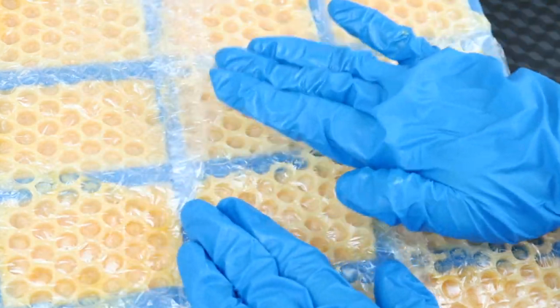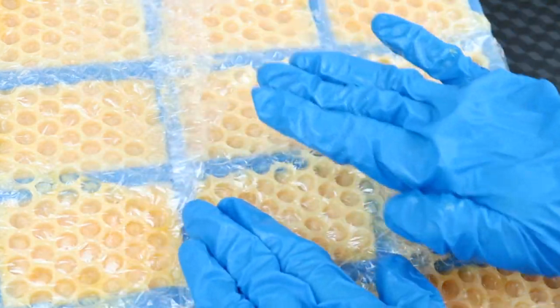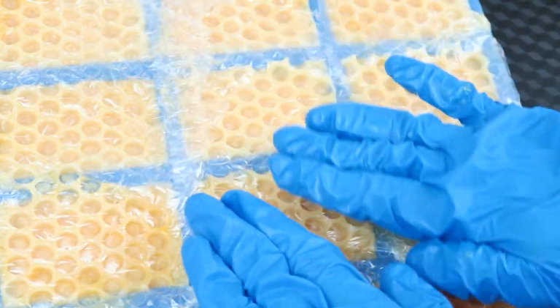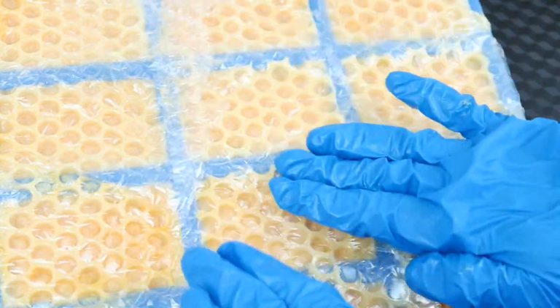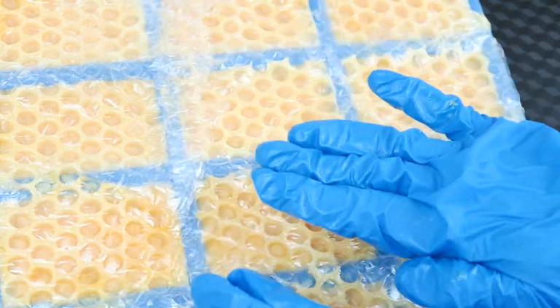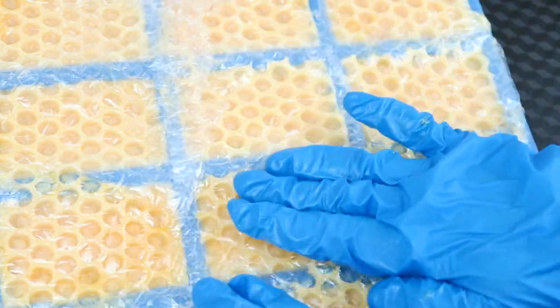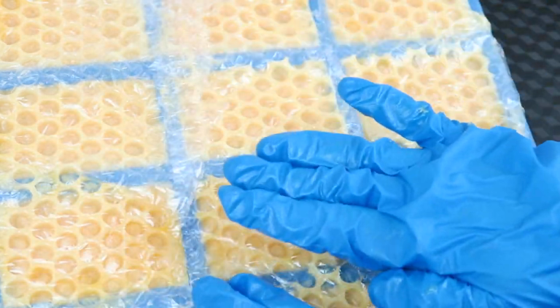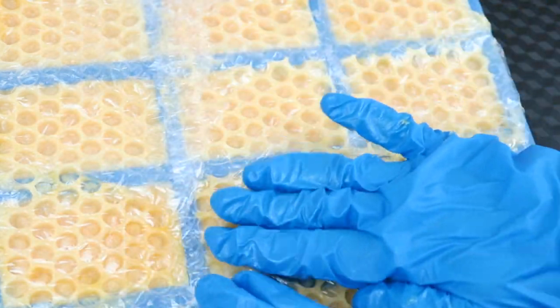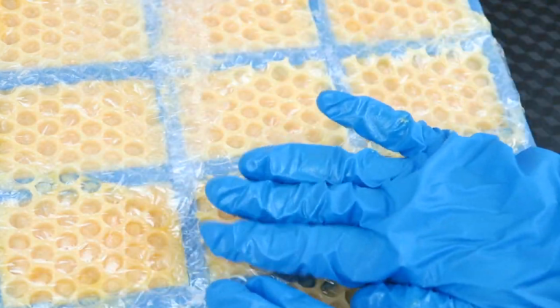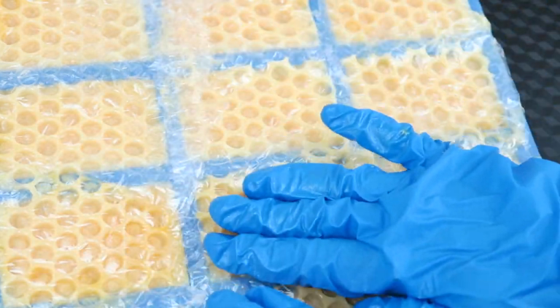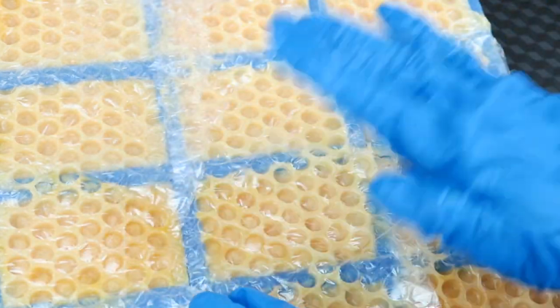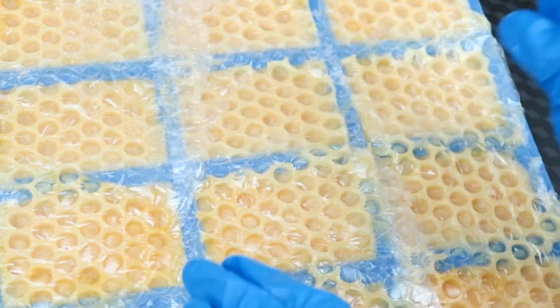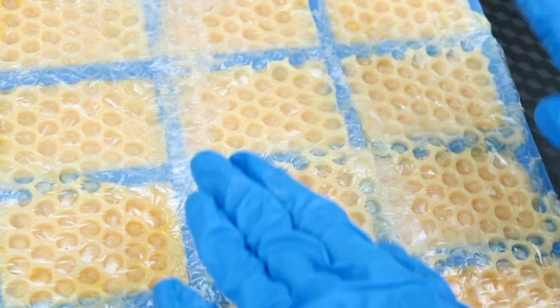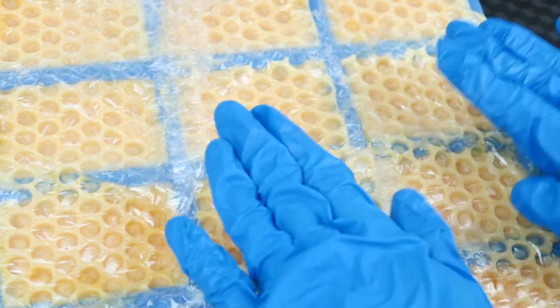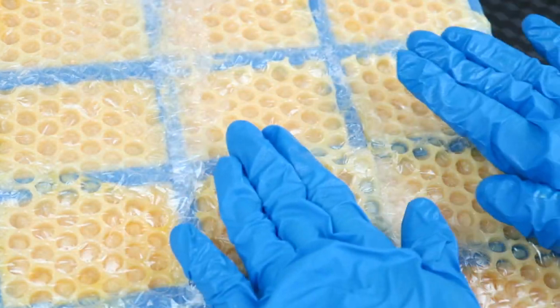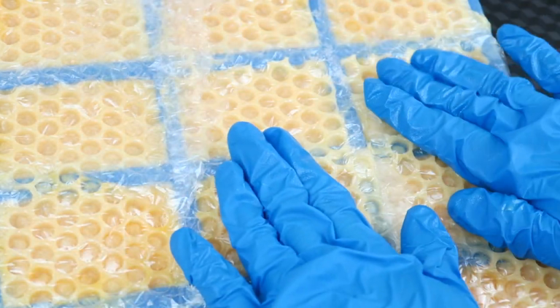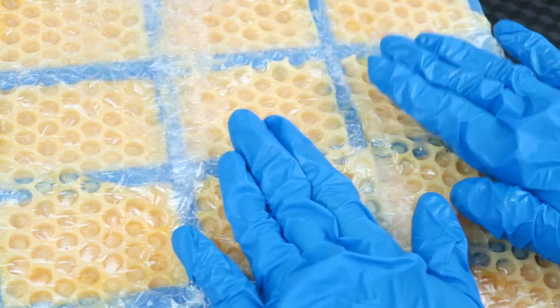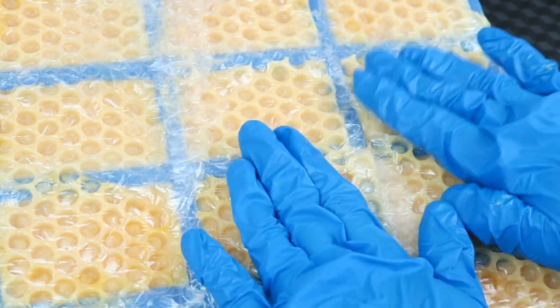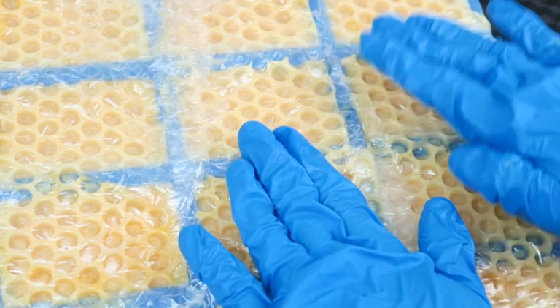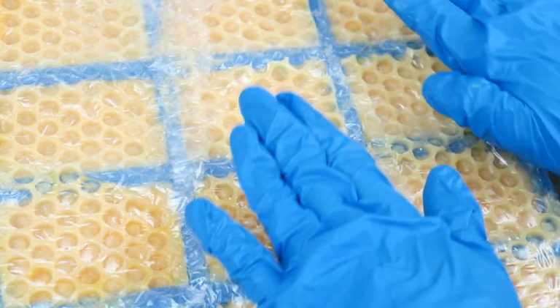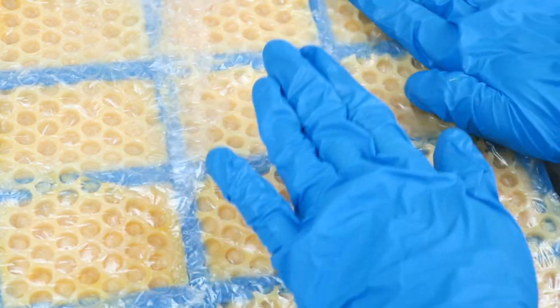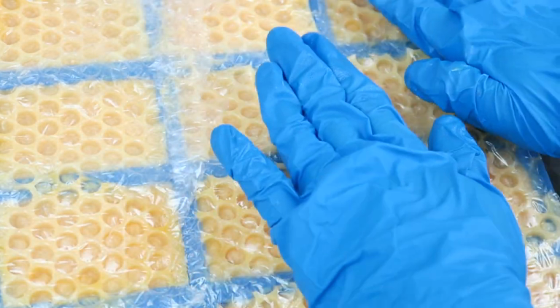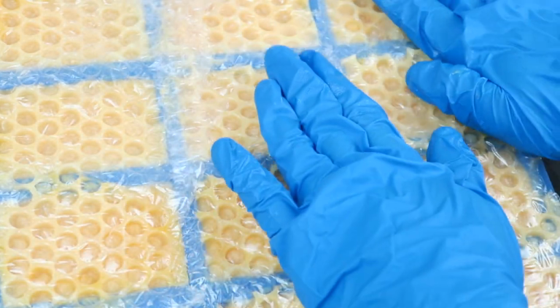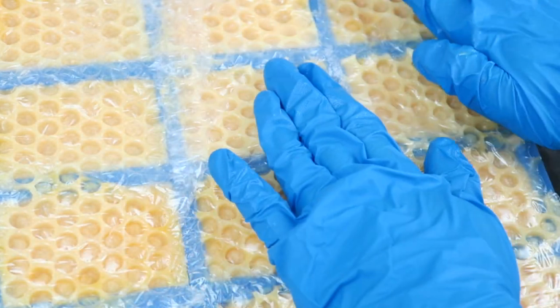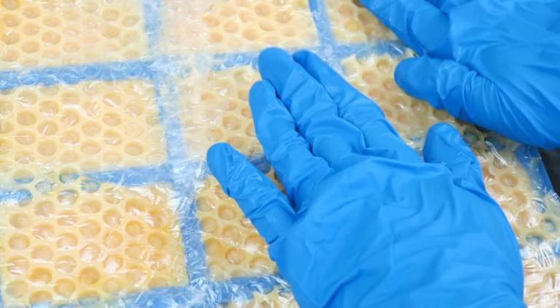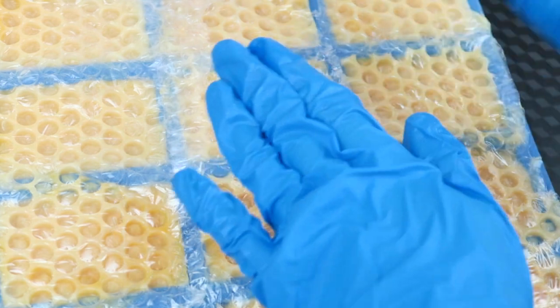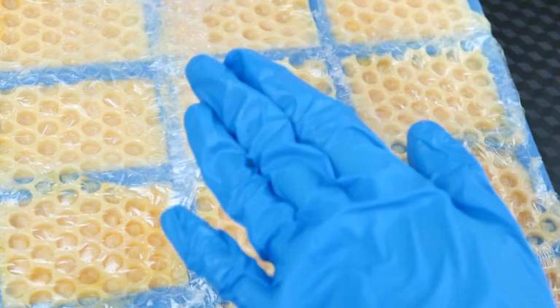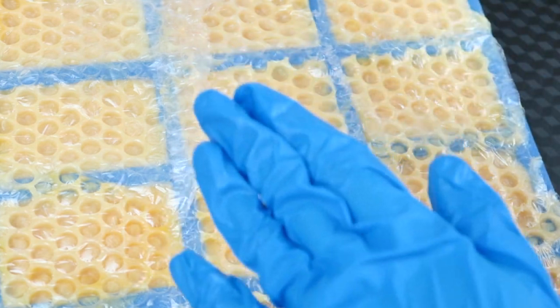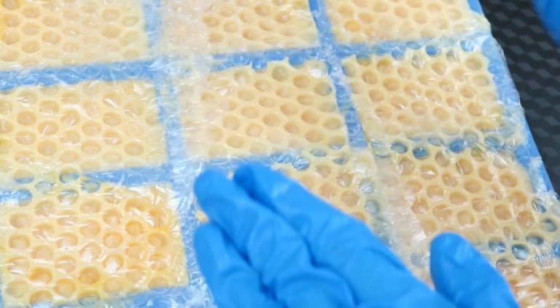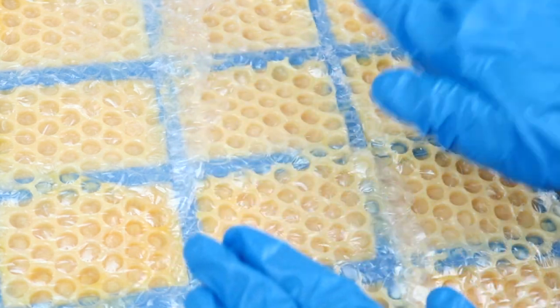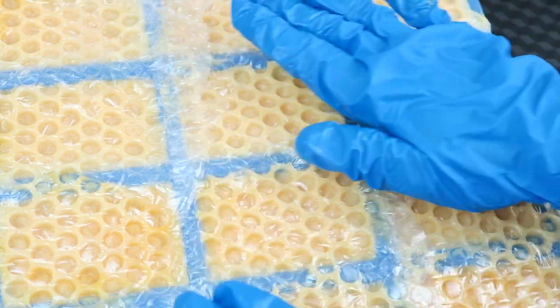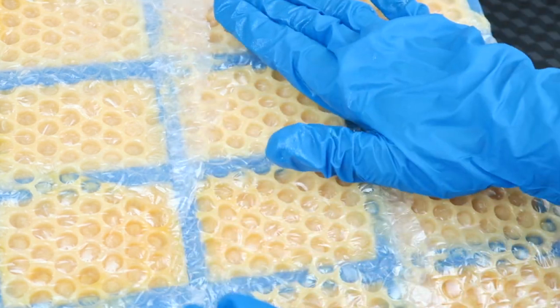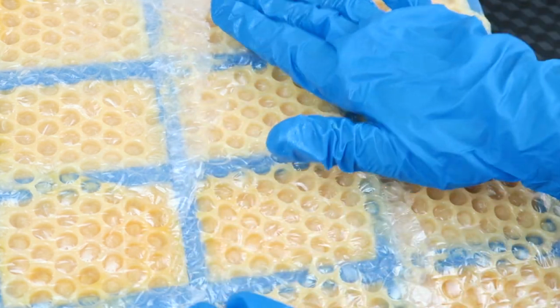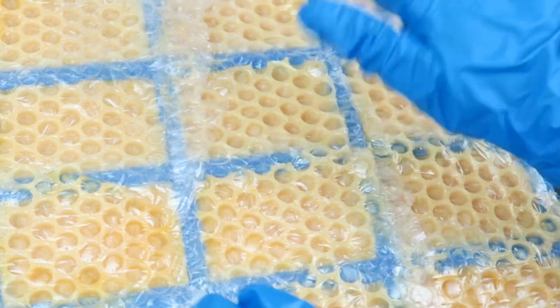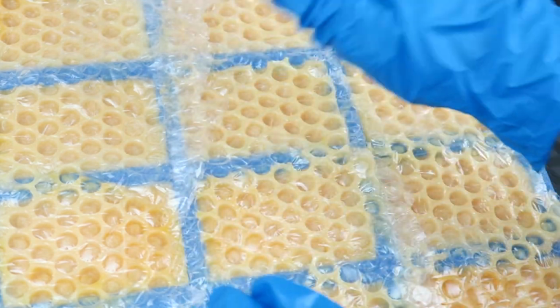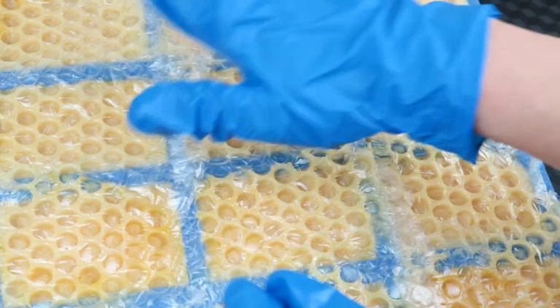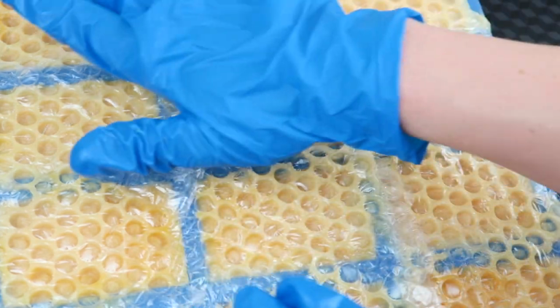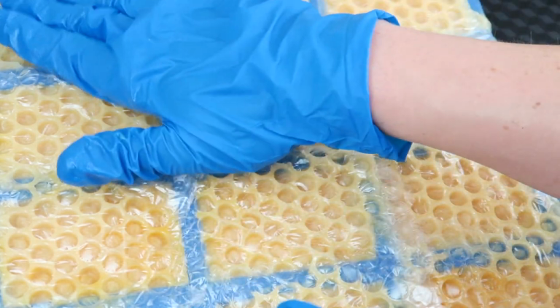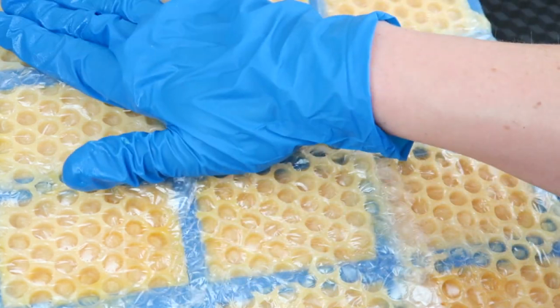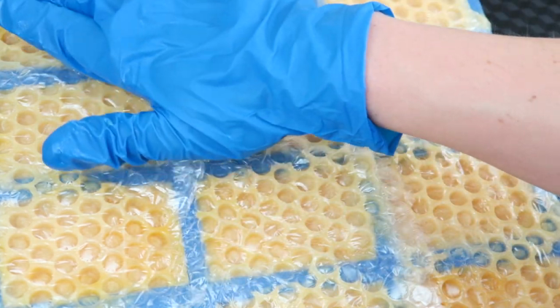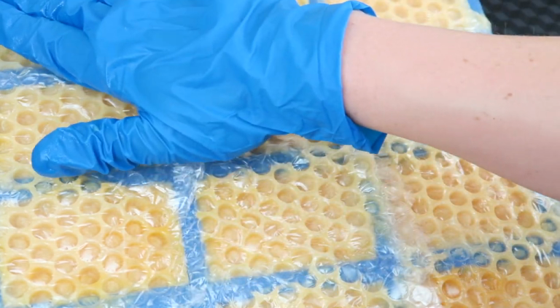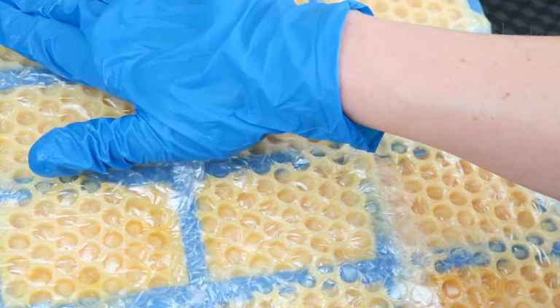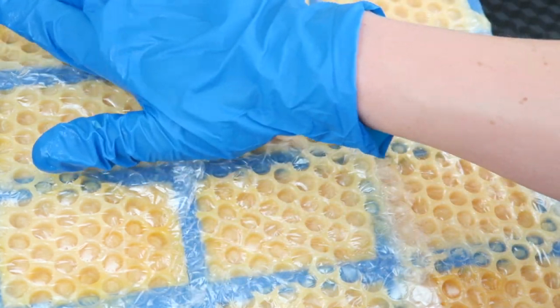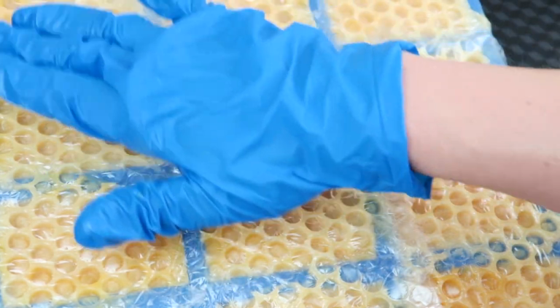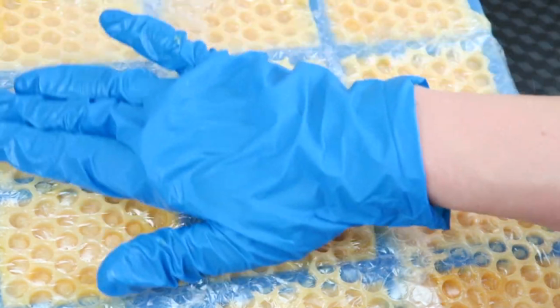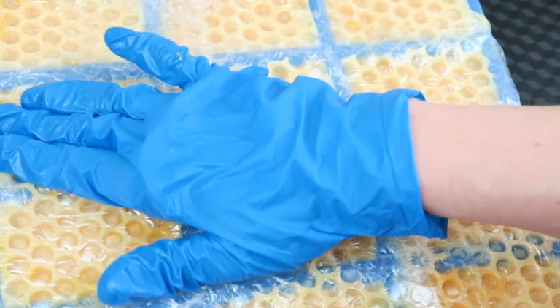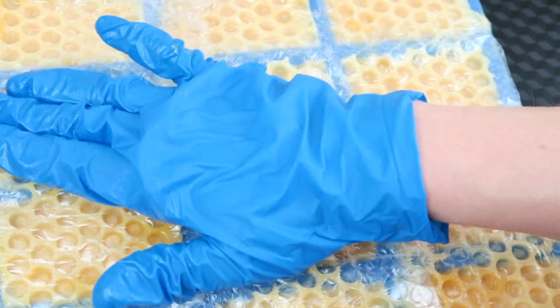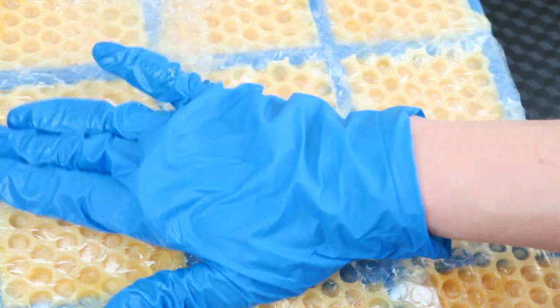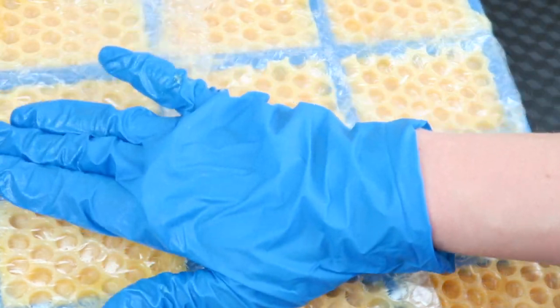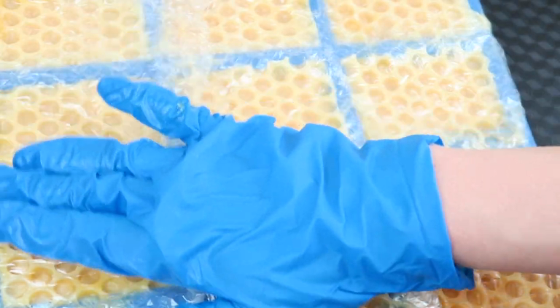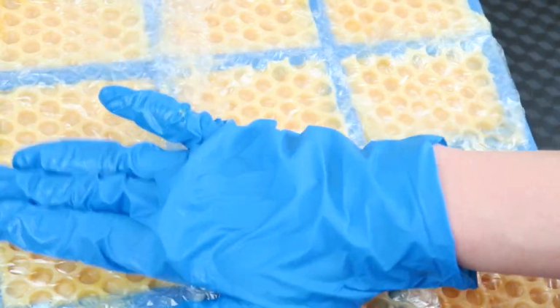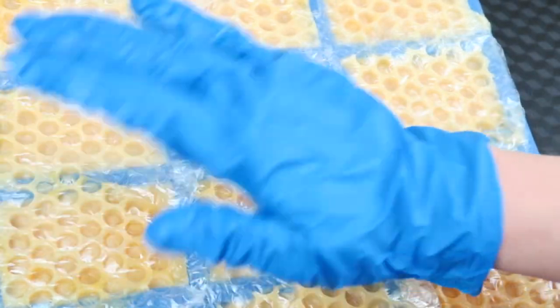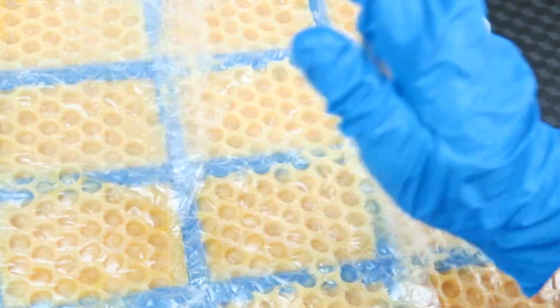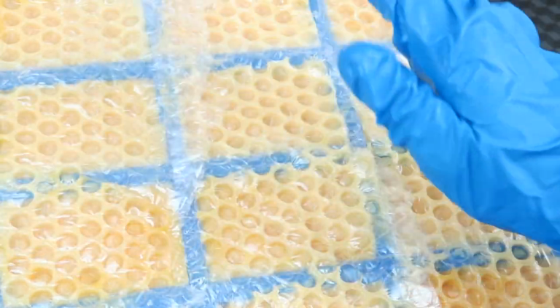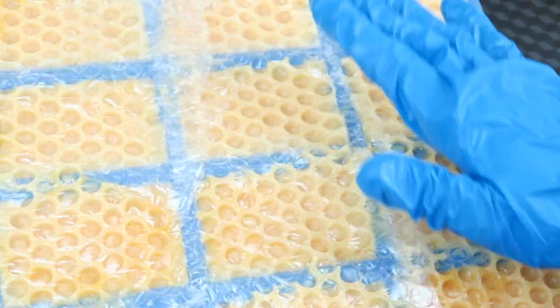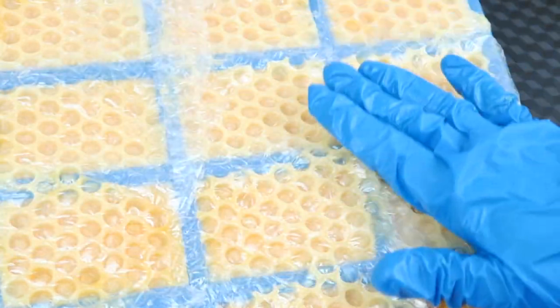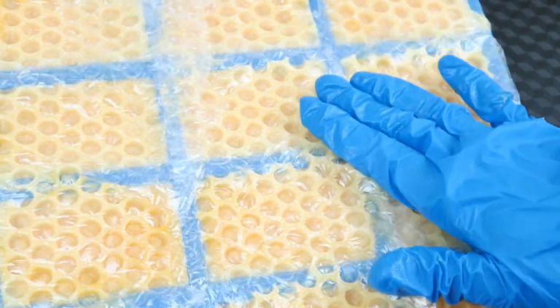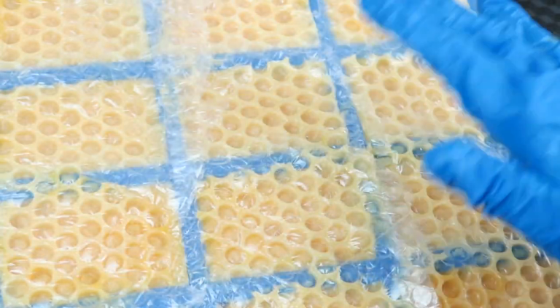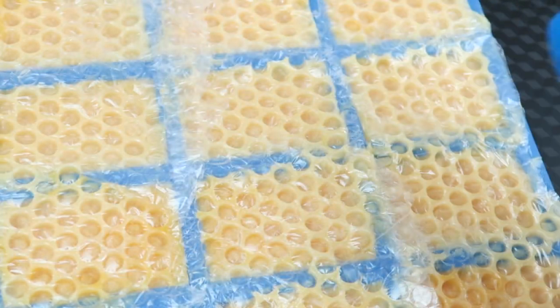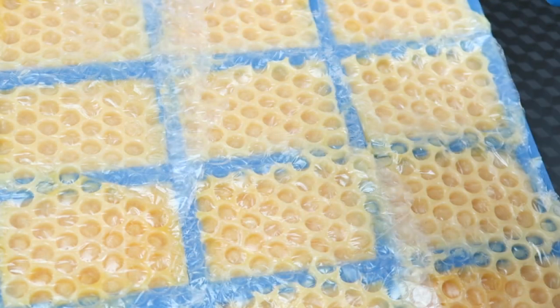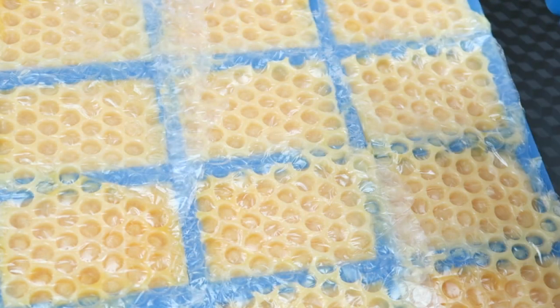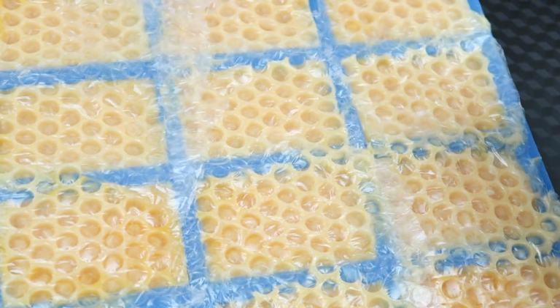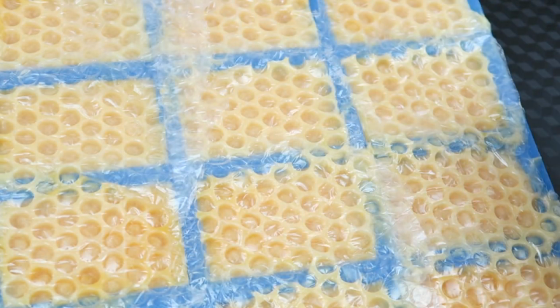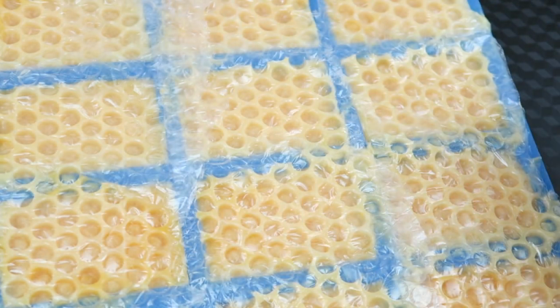Okay, so that looks like it's going to be it. I will let this sit for 24 to 48 hours and then pop it out of the mold.